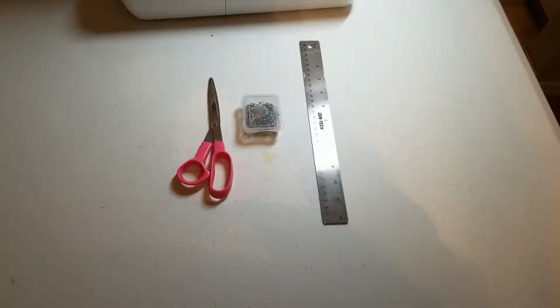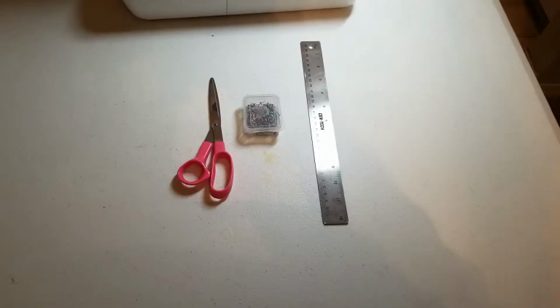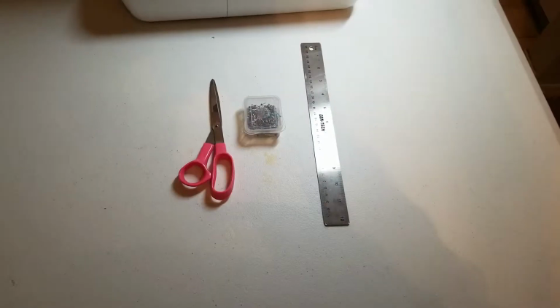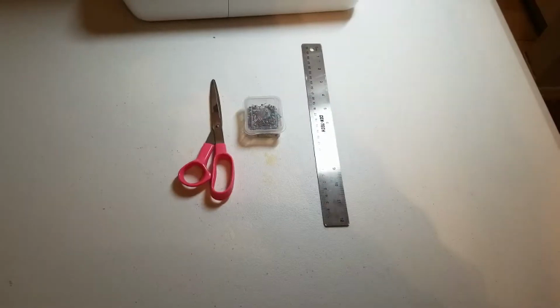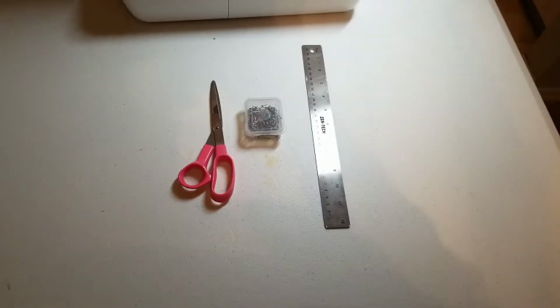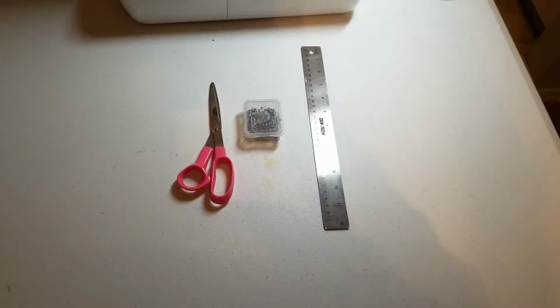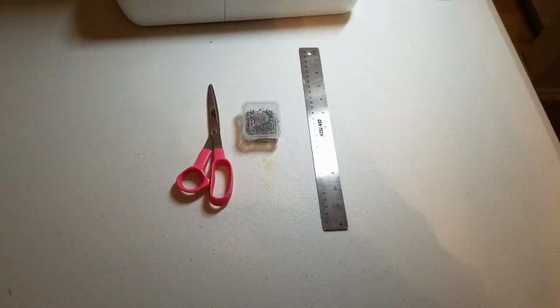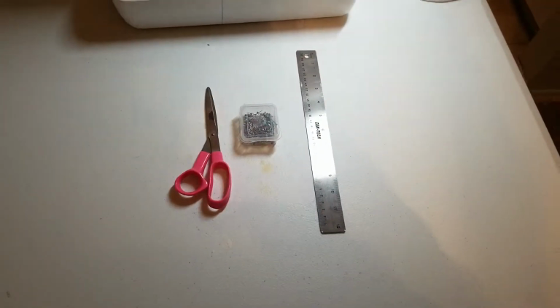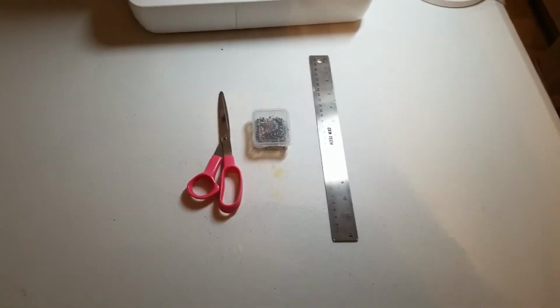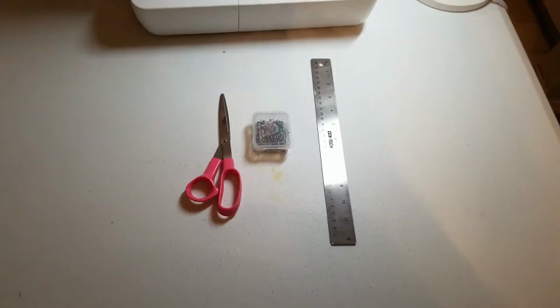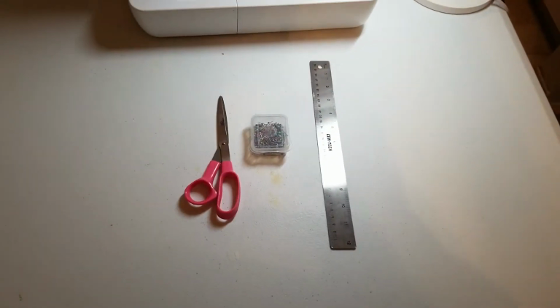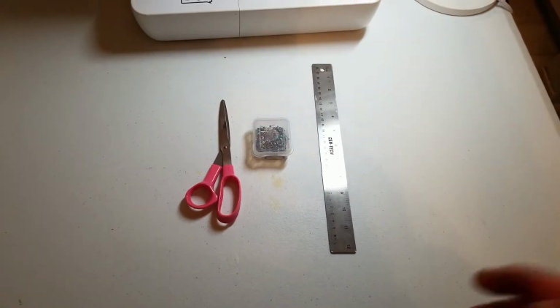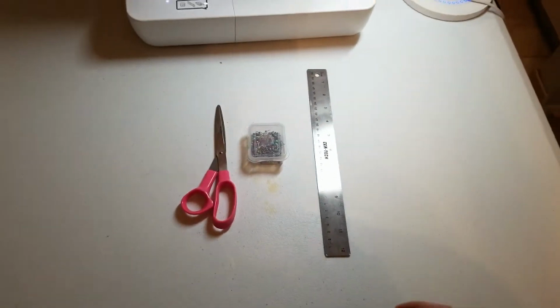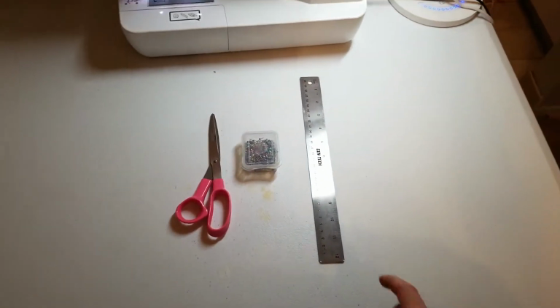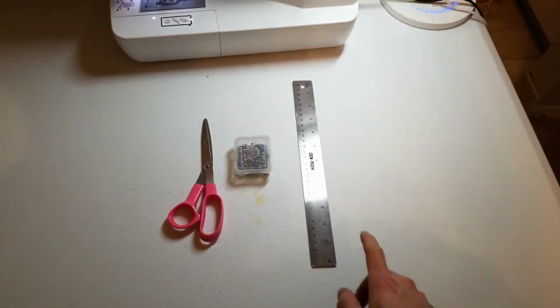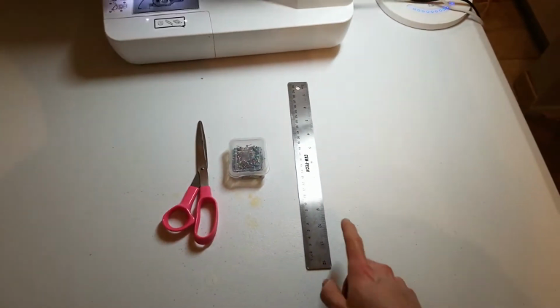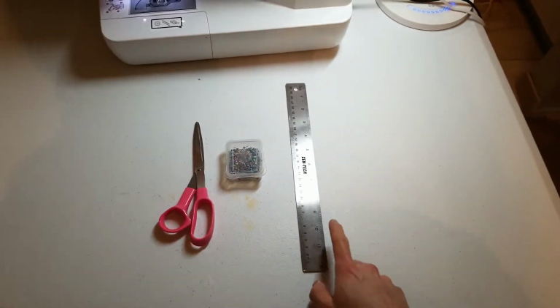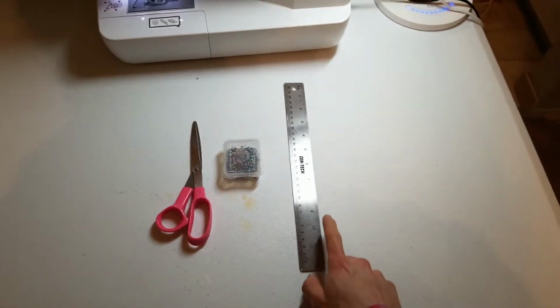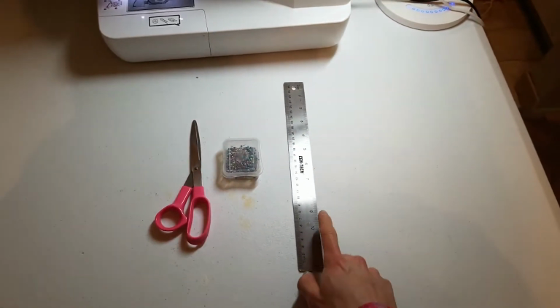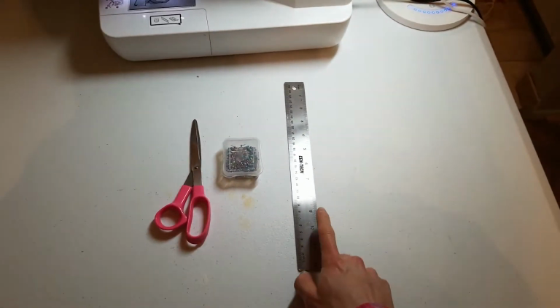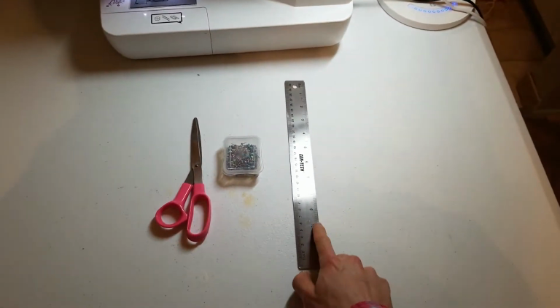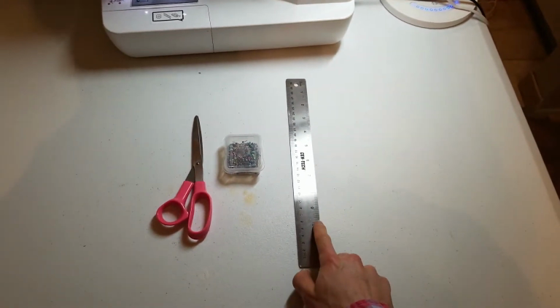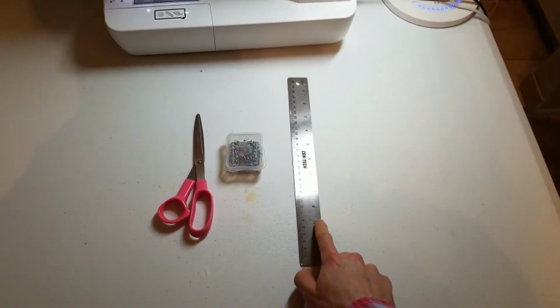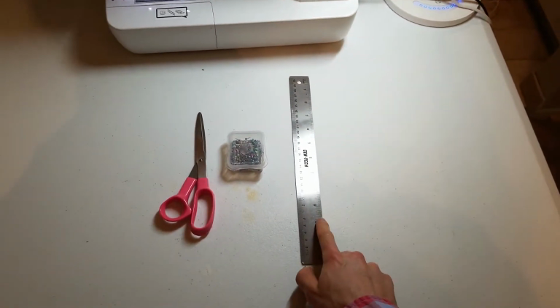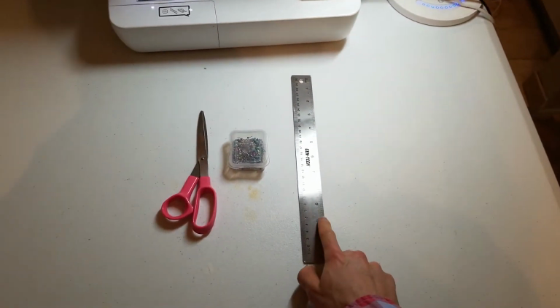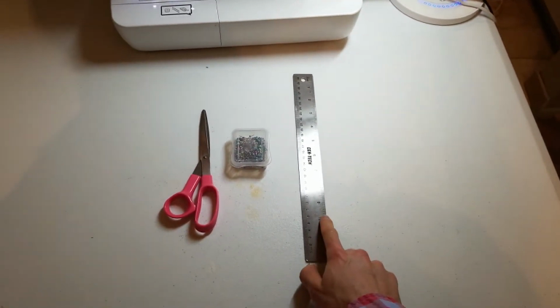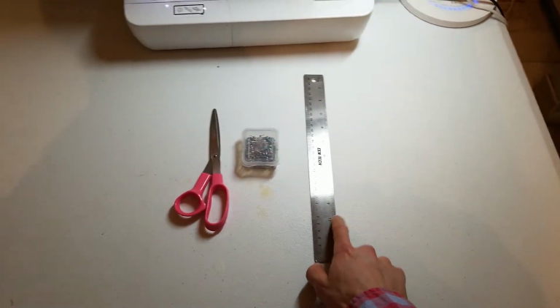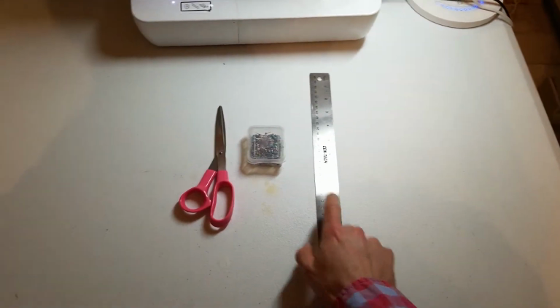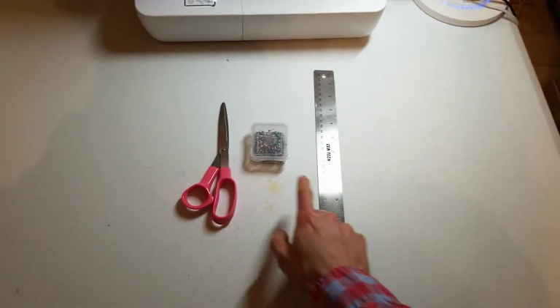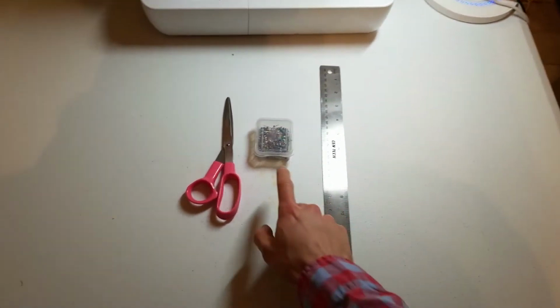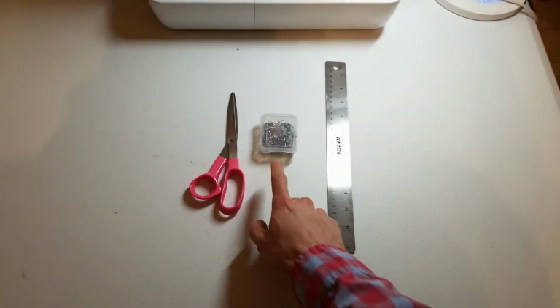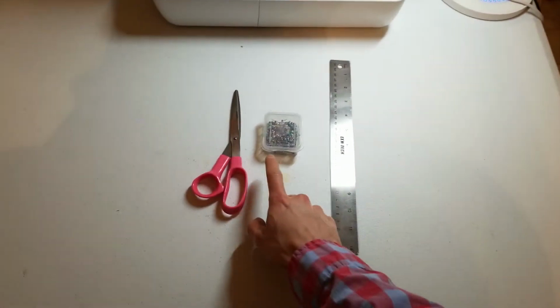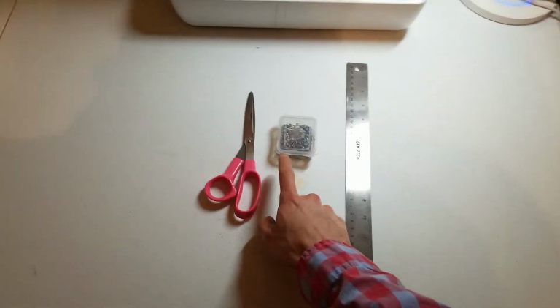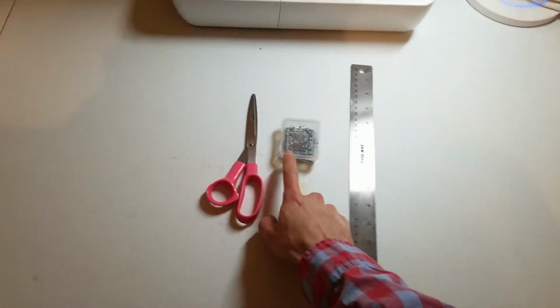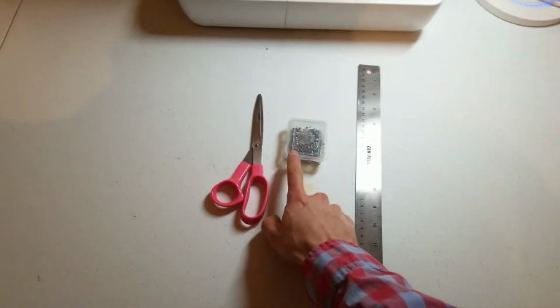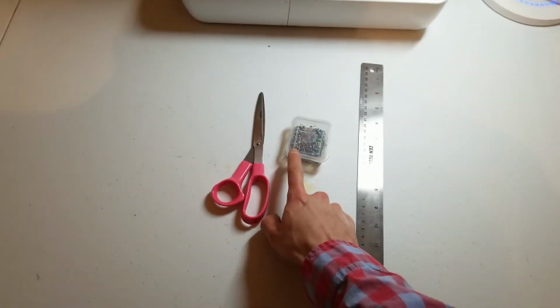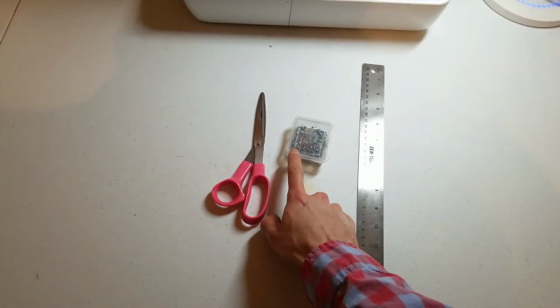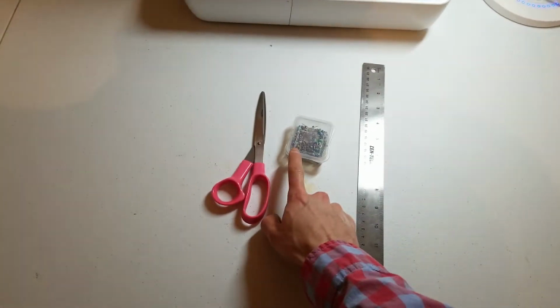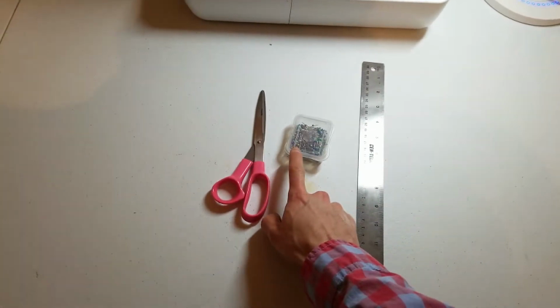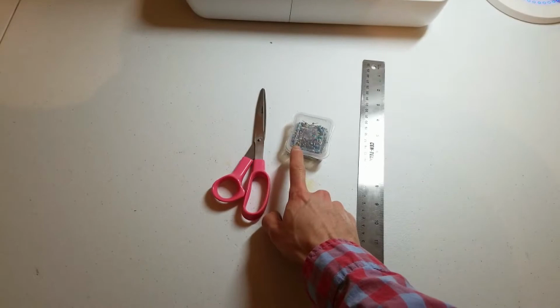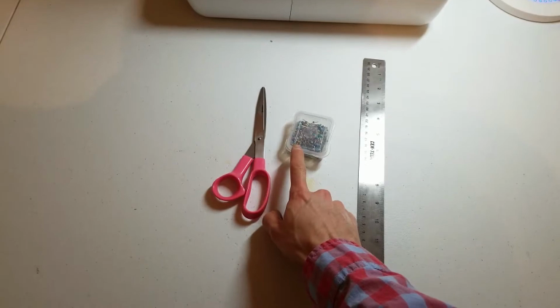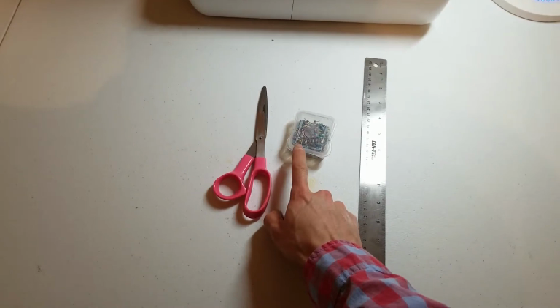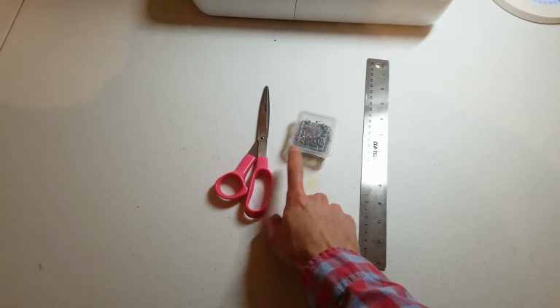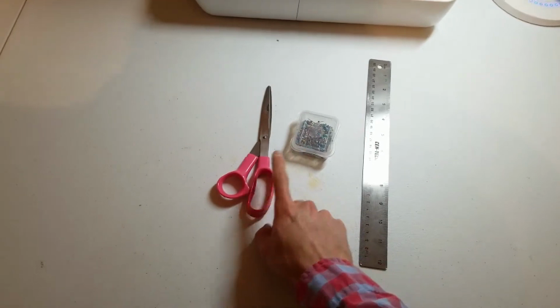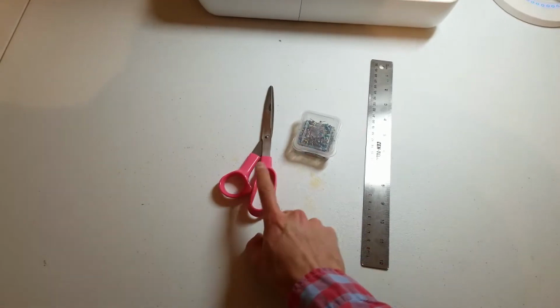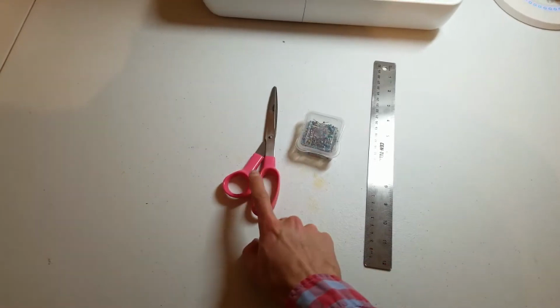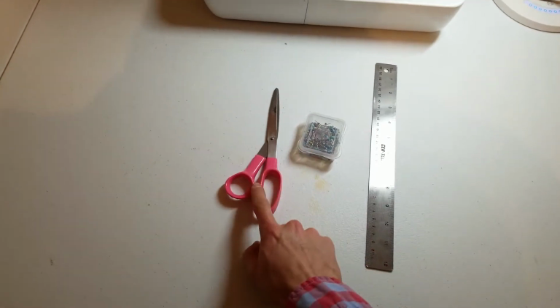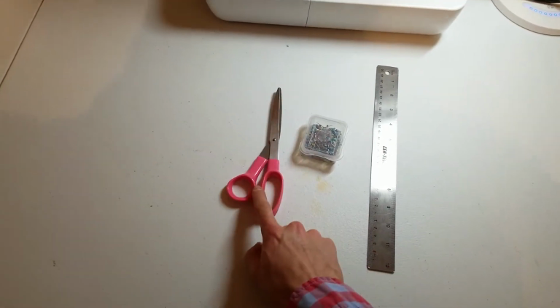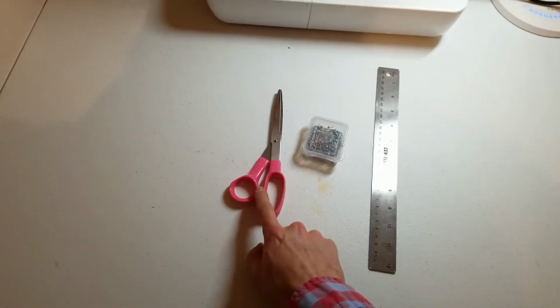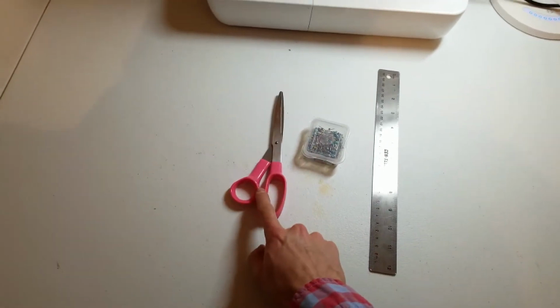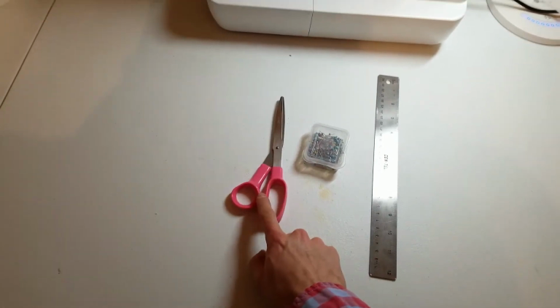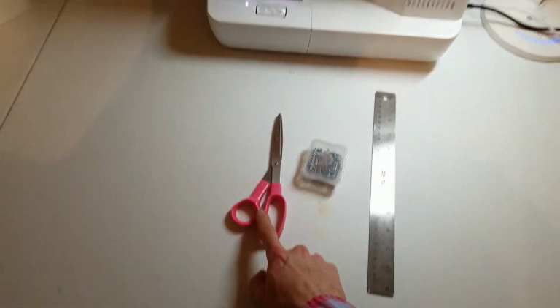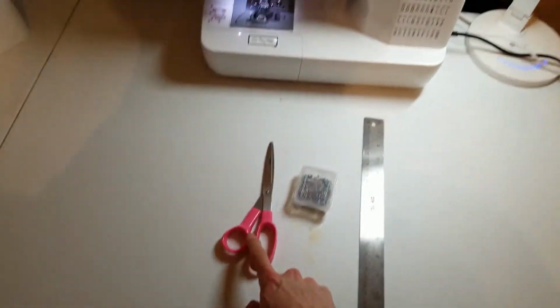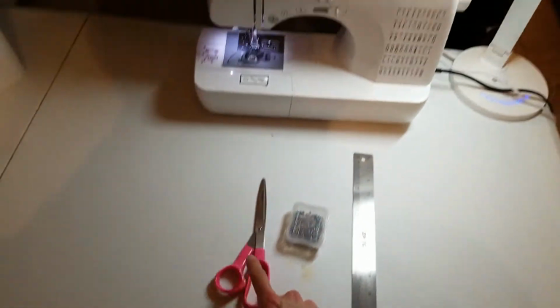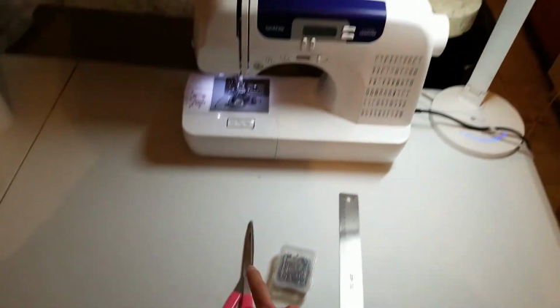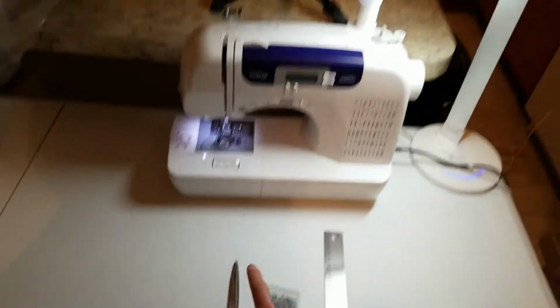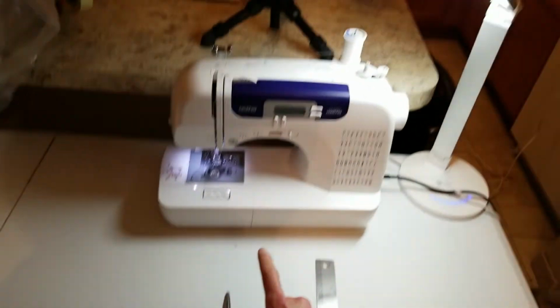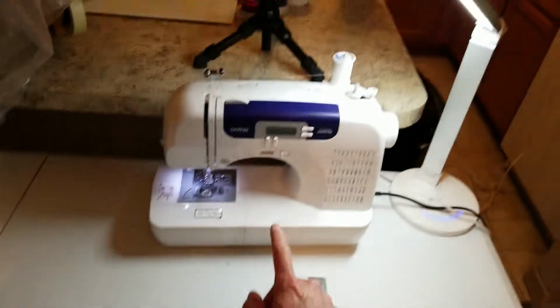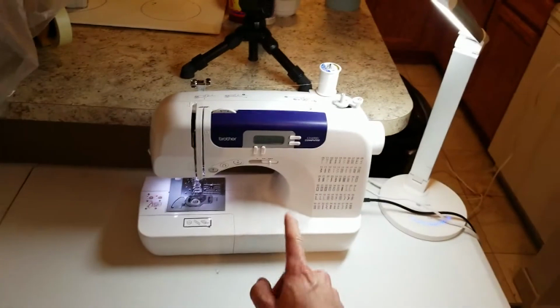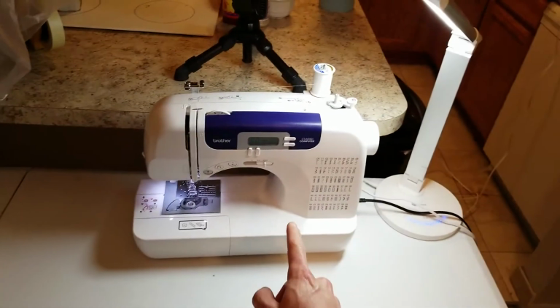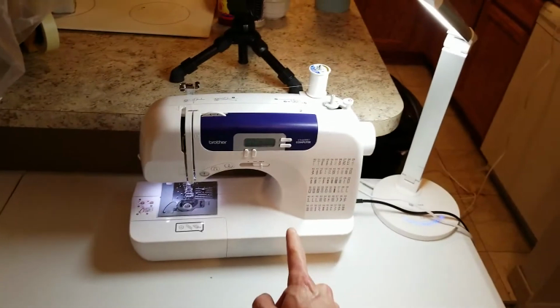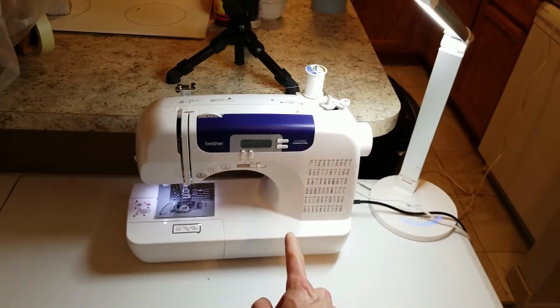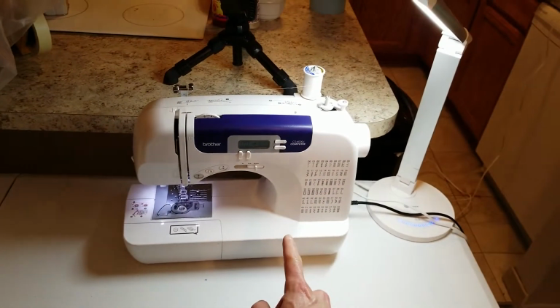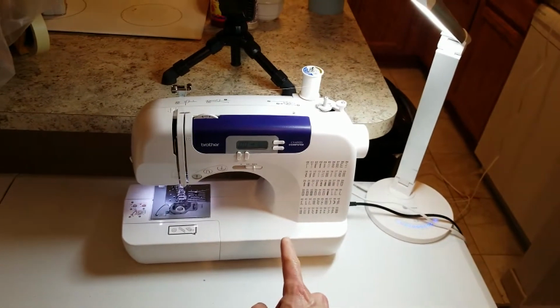For this tutorial you're going to need a ruler, some pins, scissors, and a sewing machine.